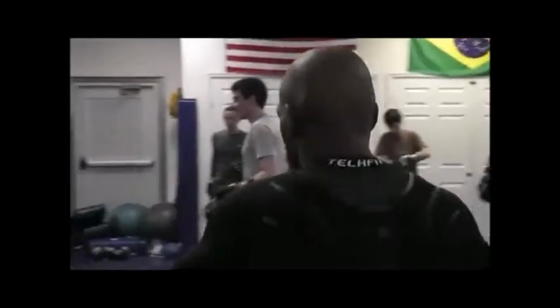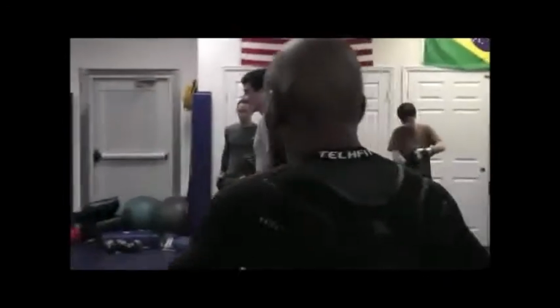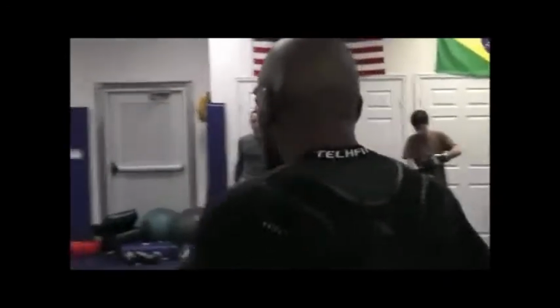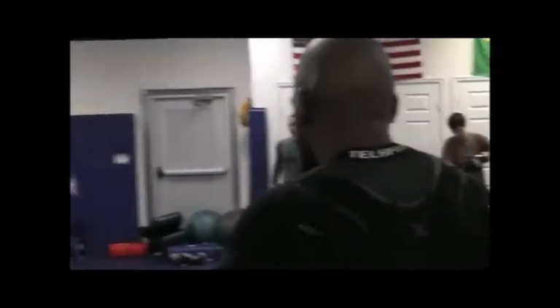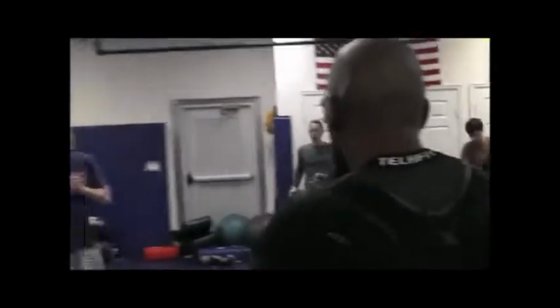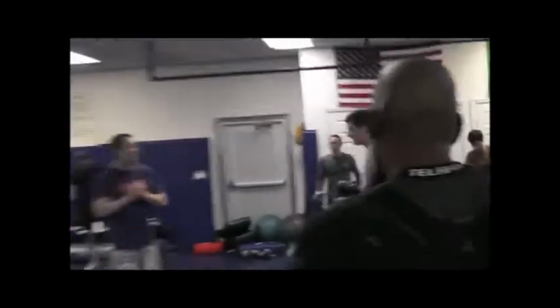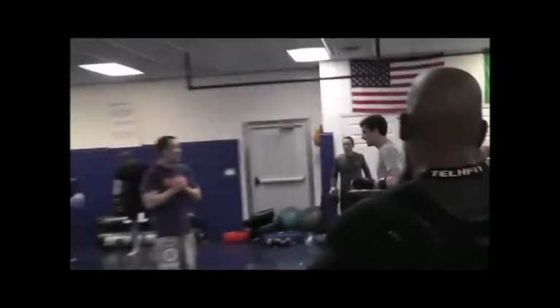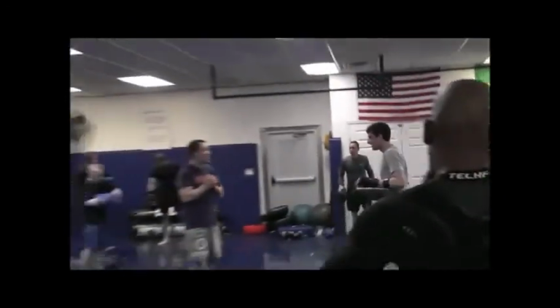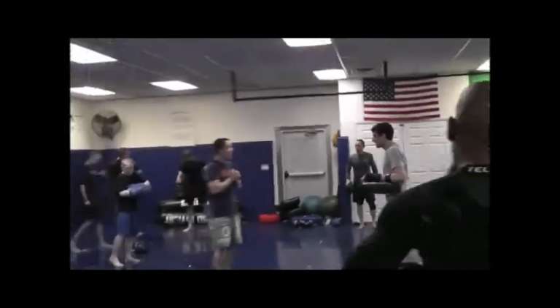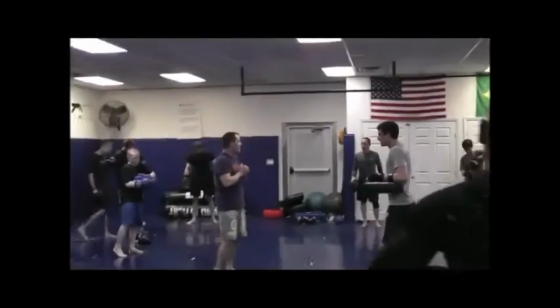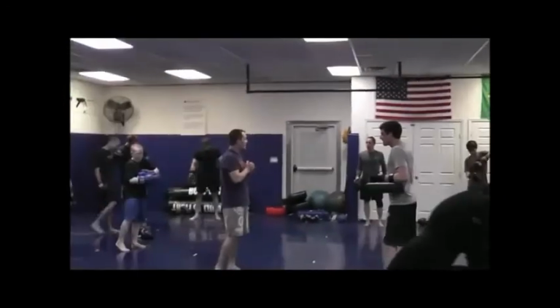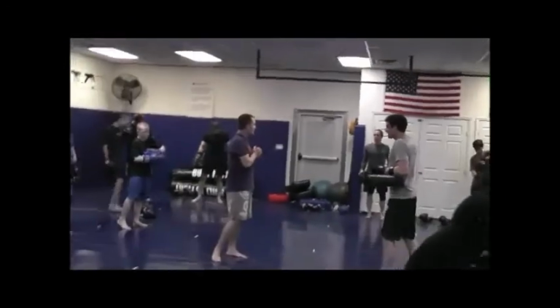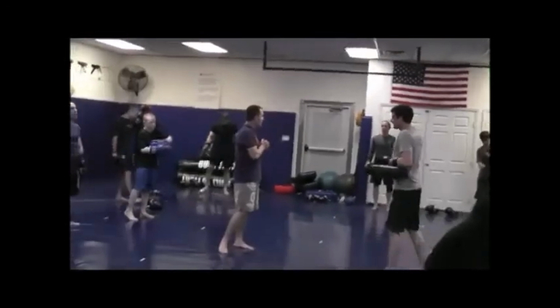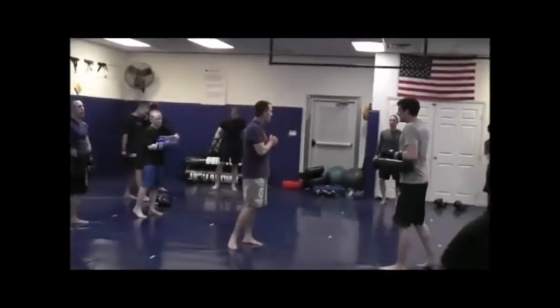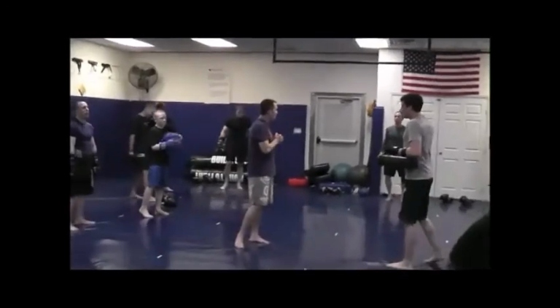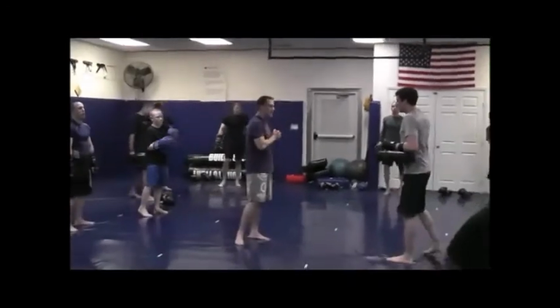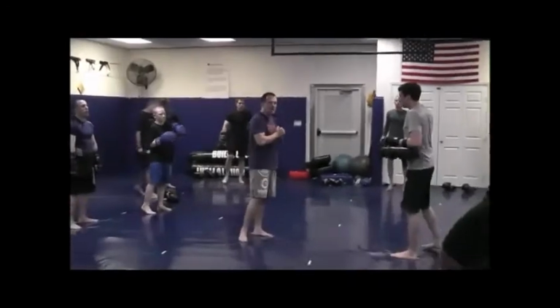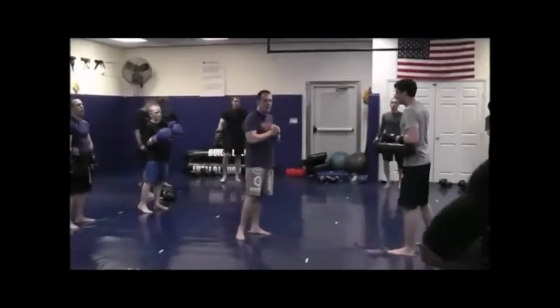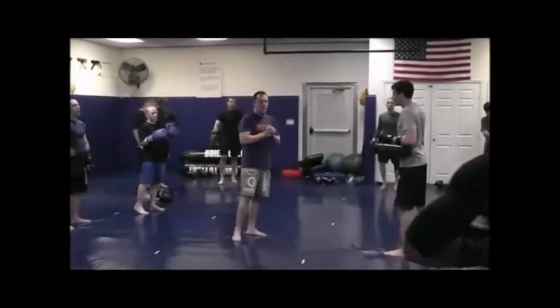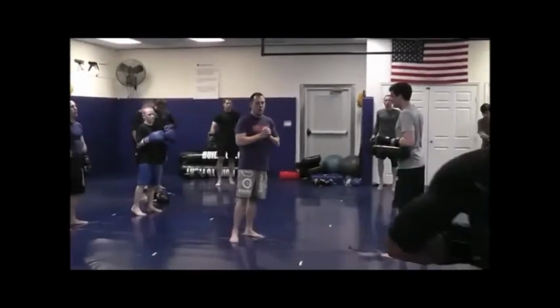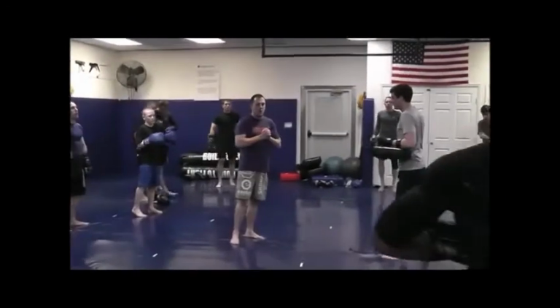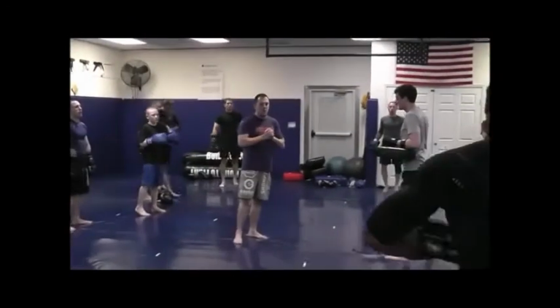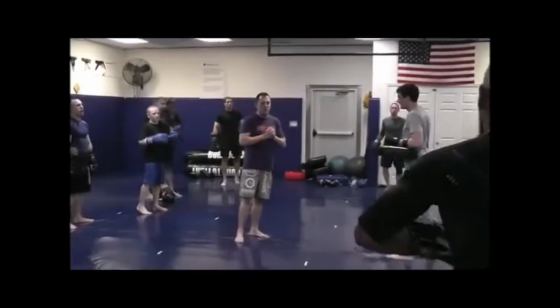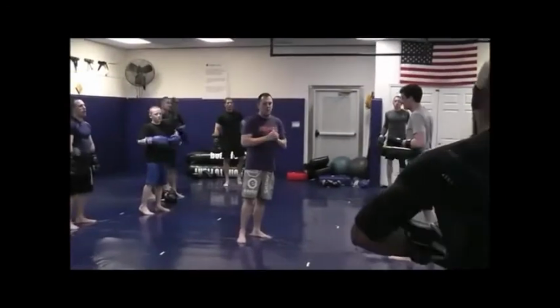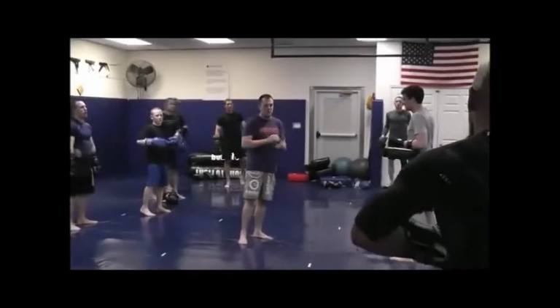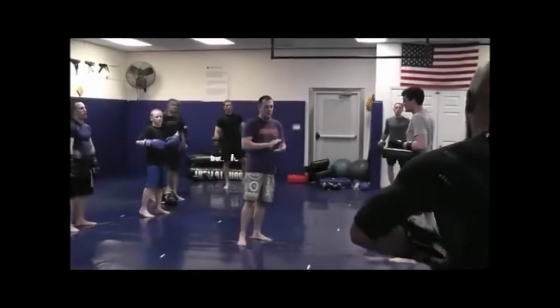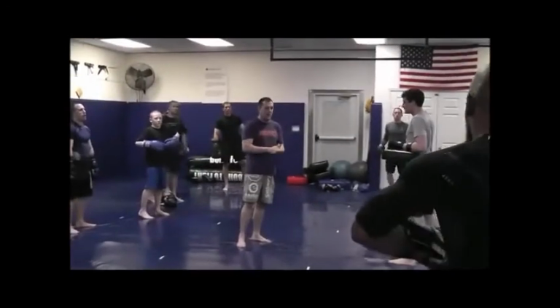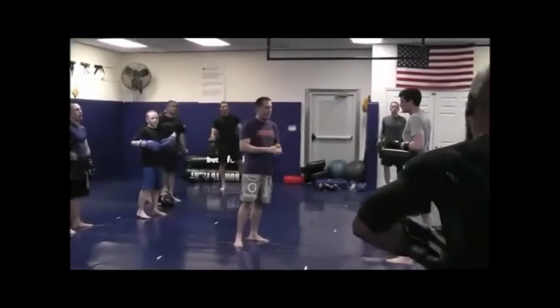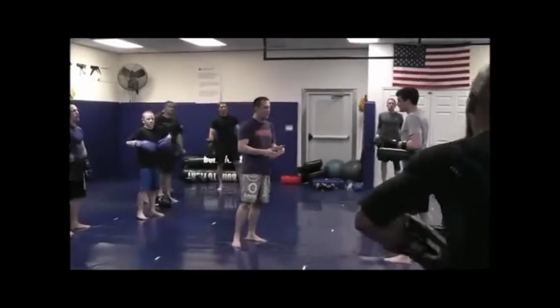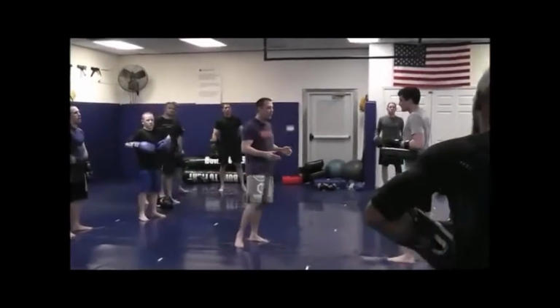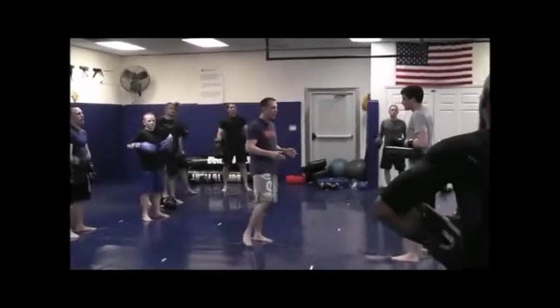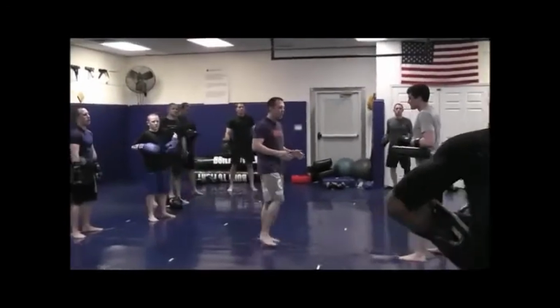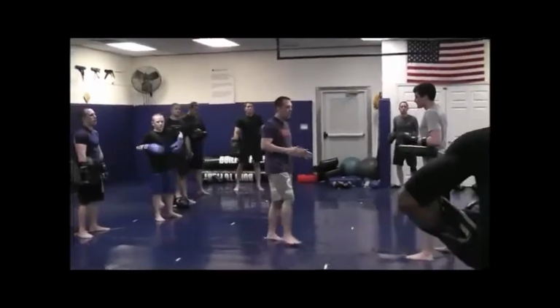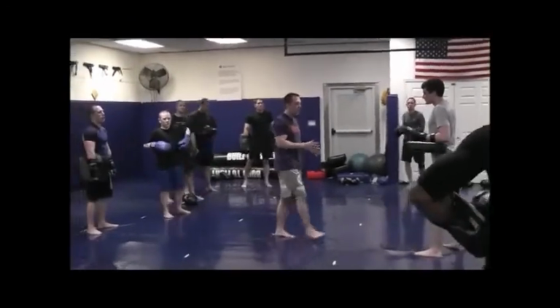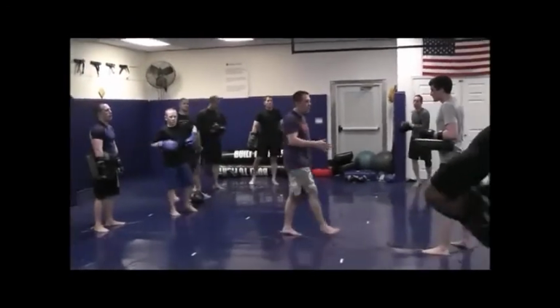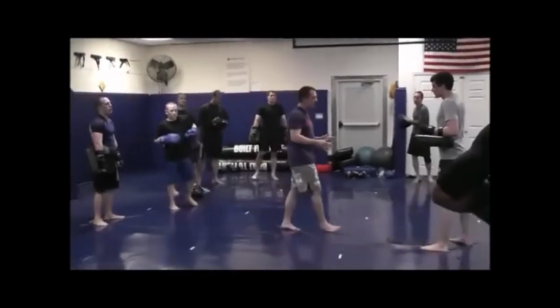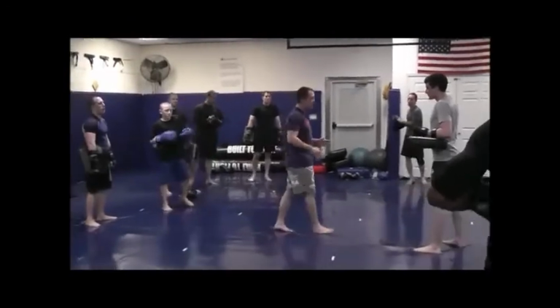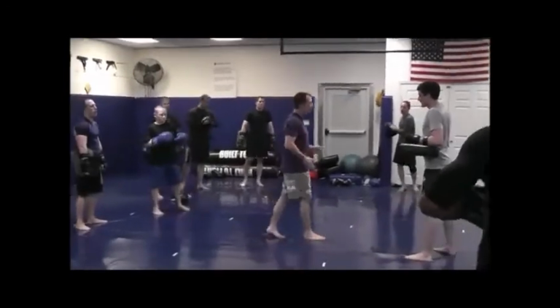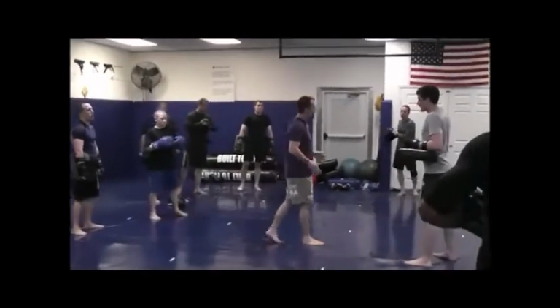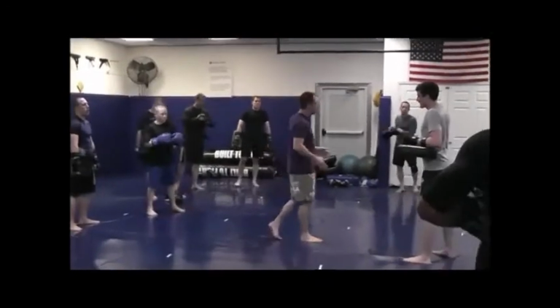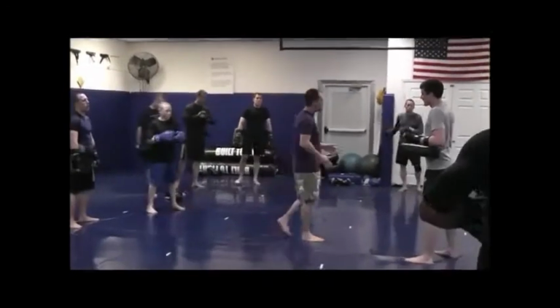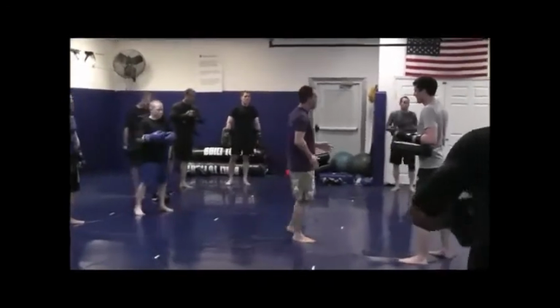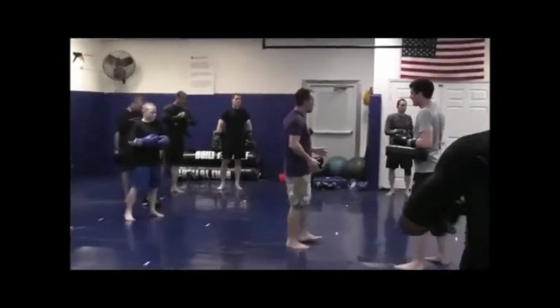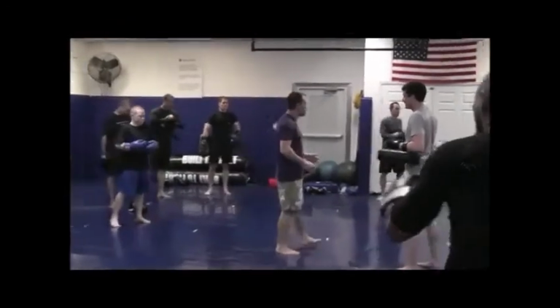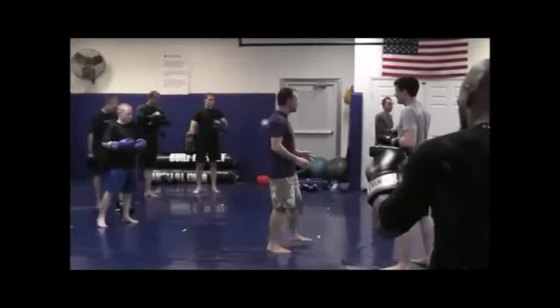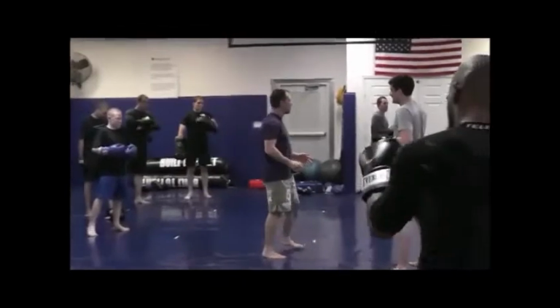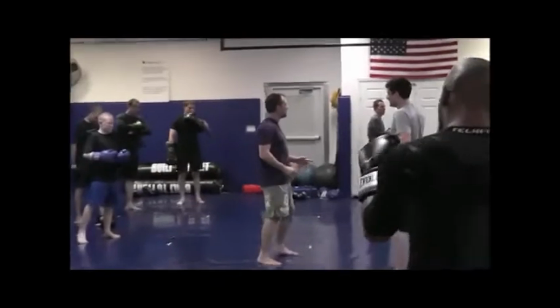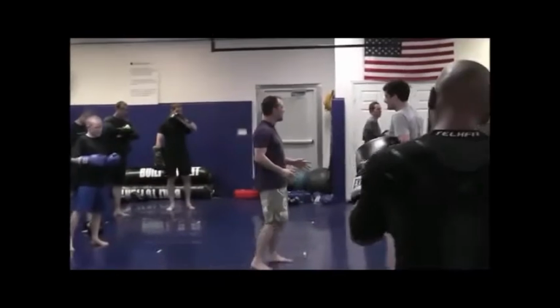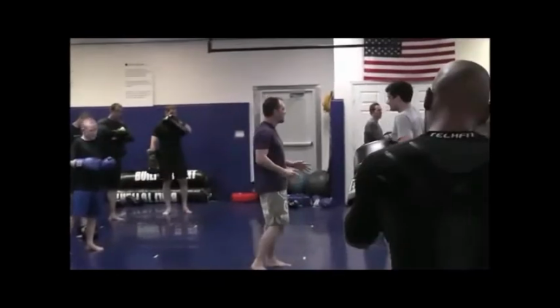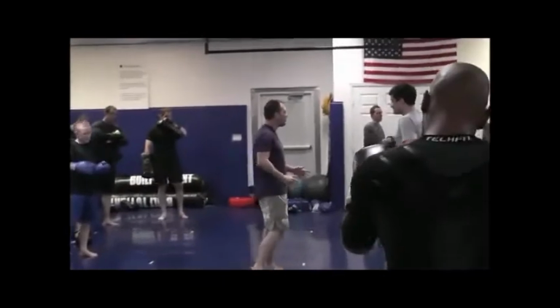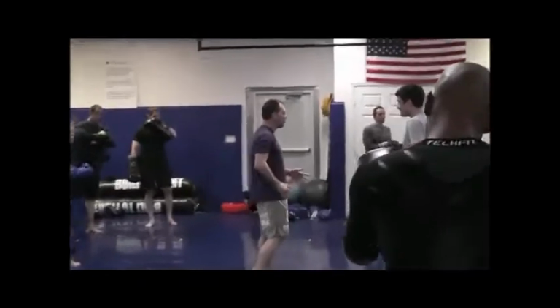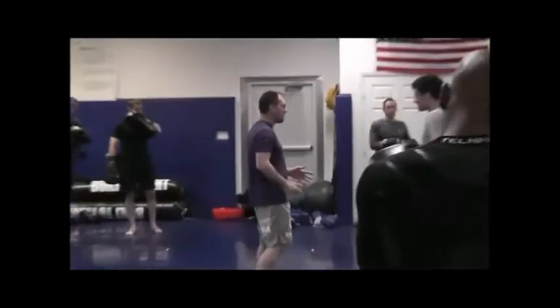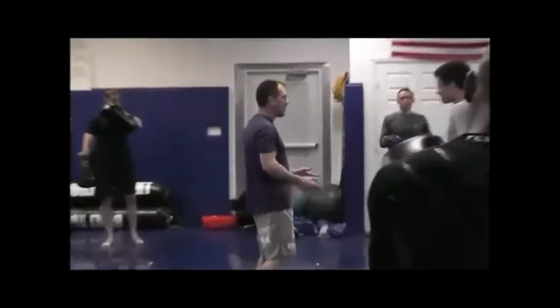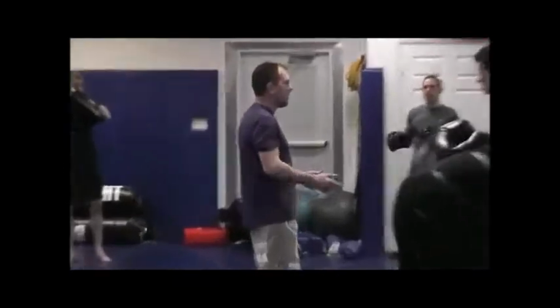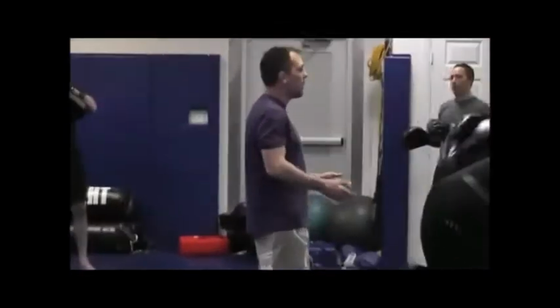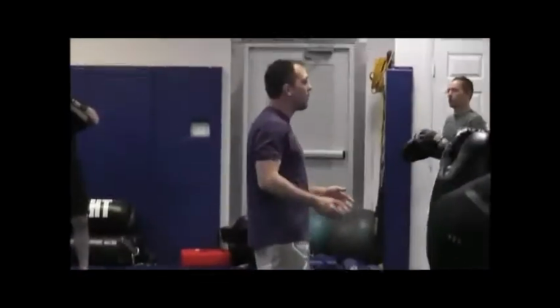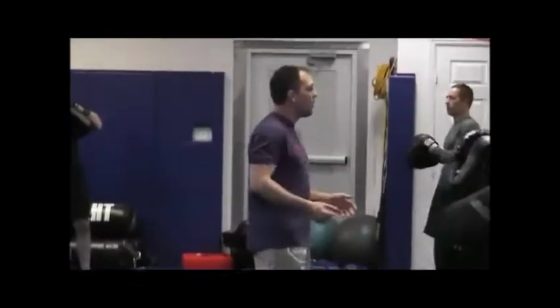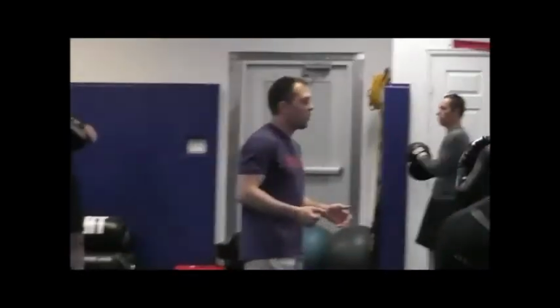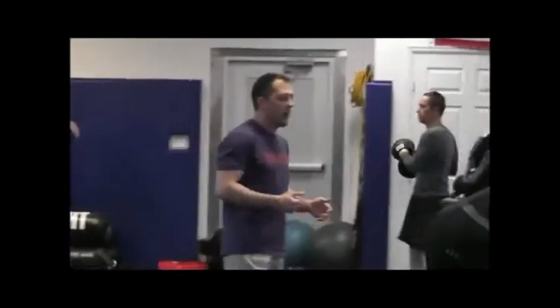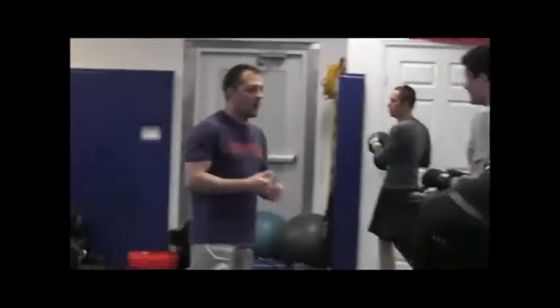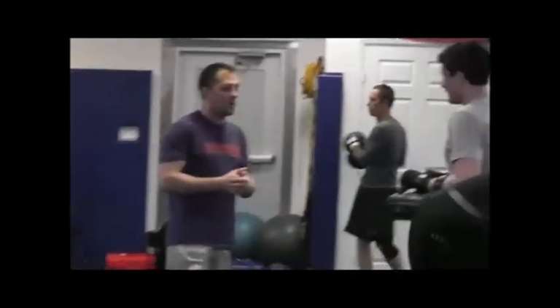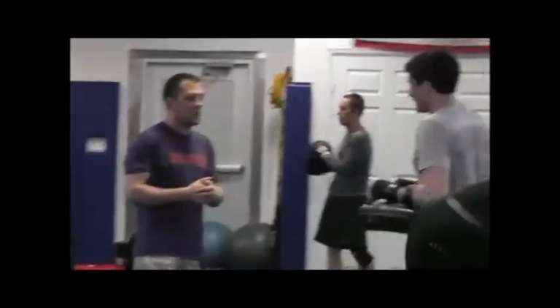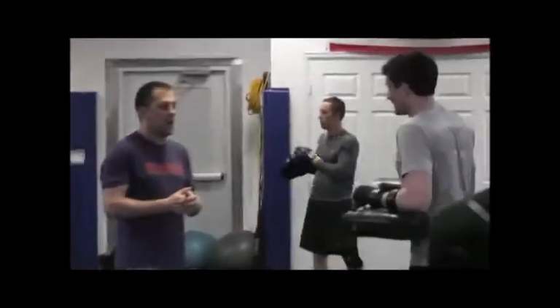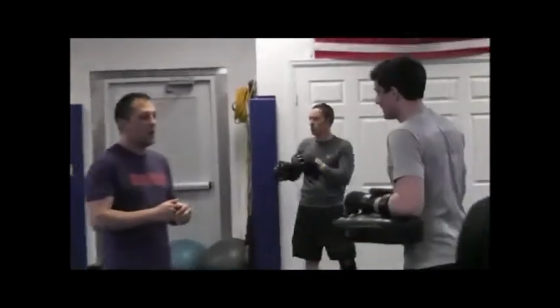Alright guys, so we're going to work into some round kicks now. This is a great drill for warming up and I think it's a really good drill to make sure you're getting your hip all the way in as well.